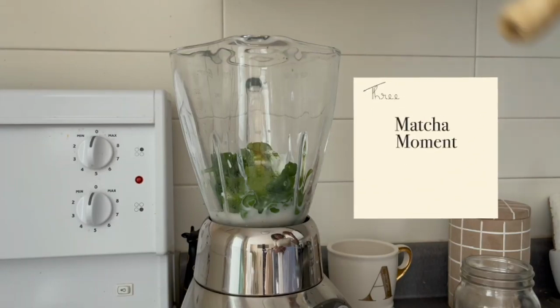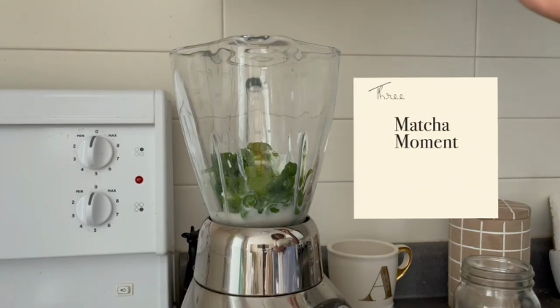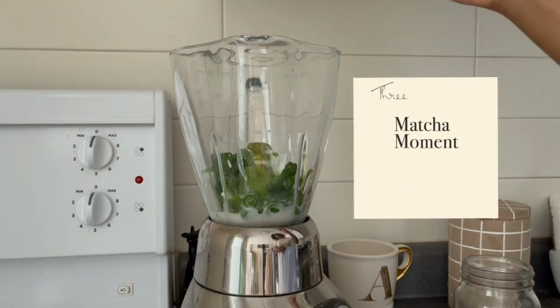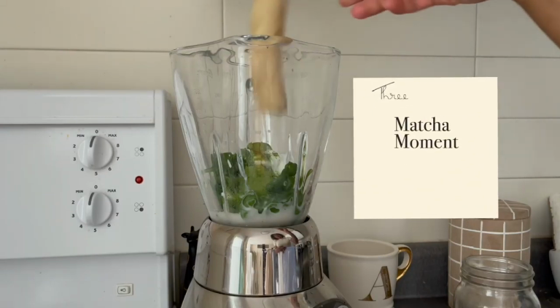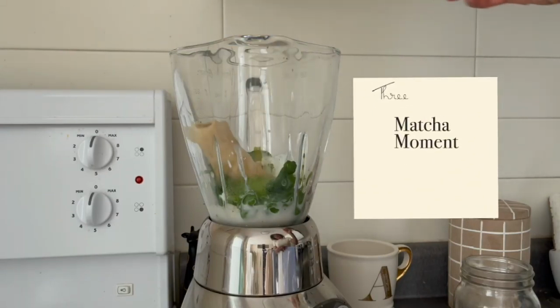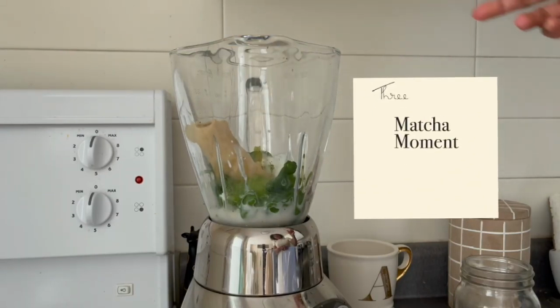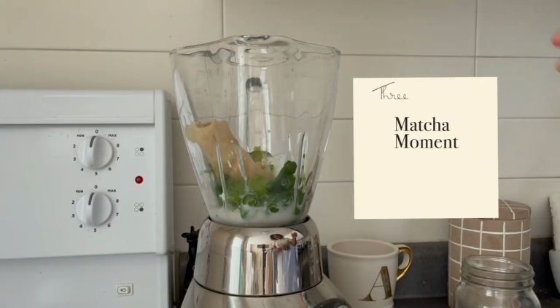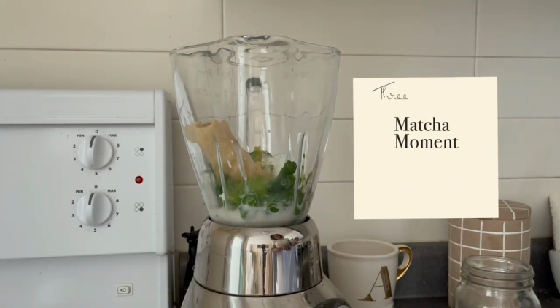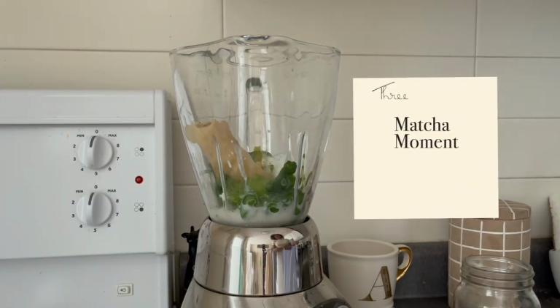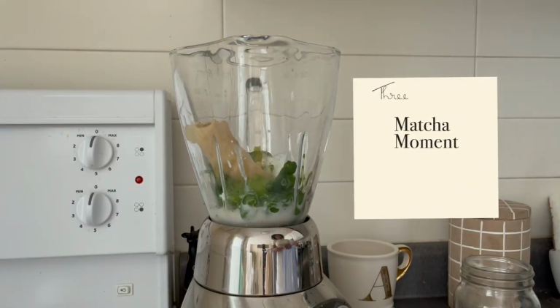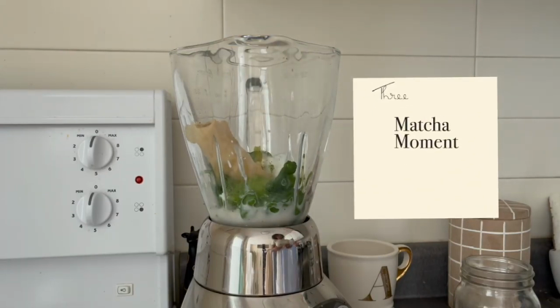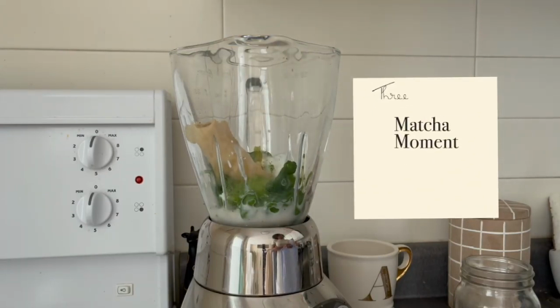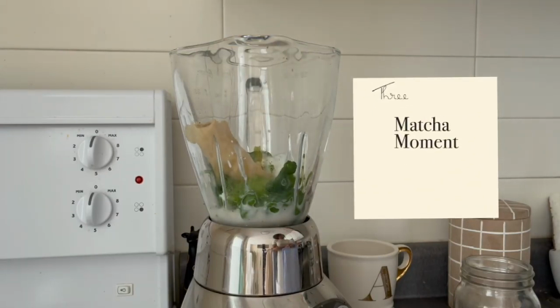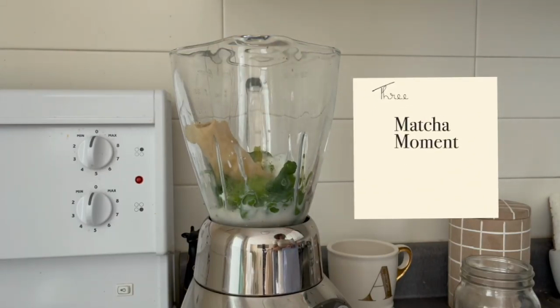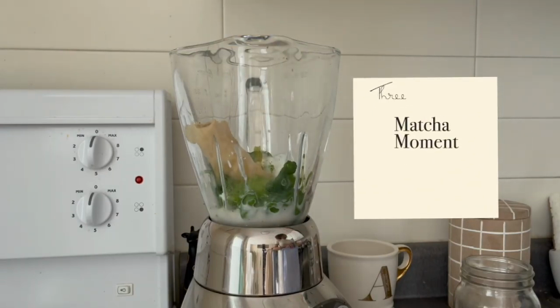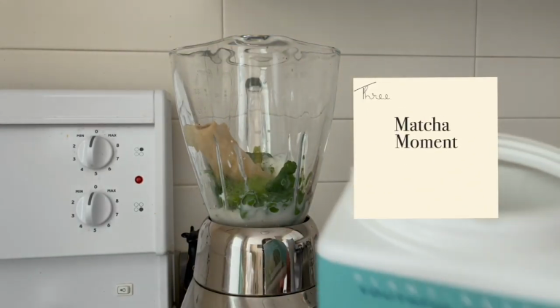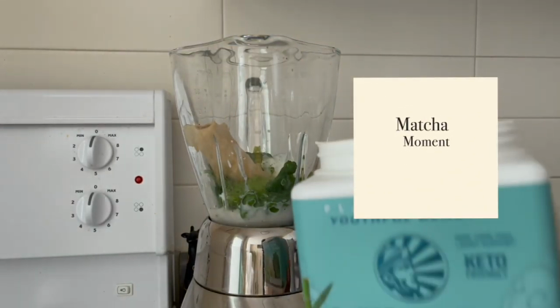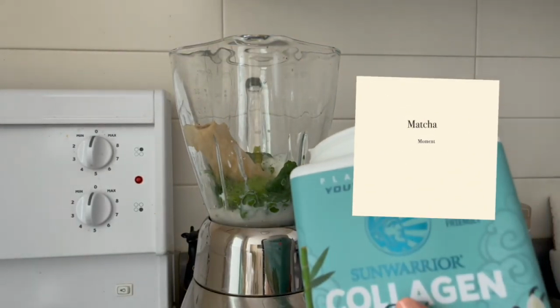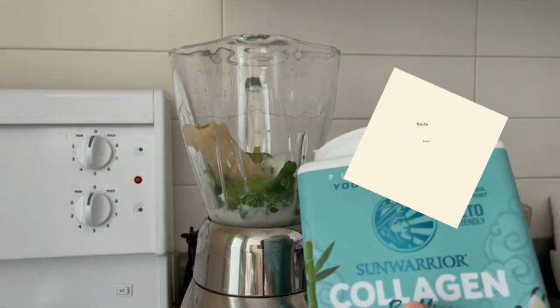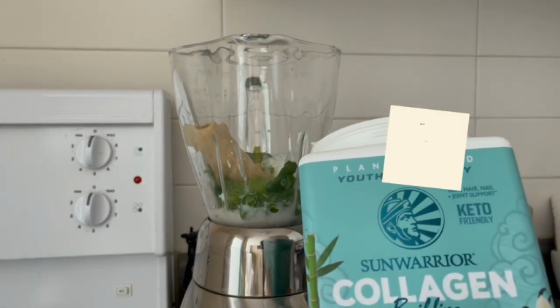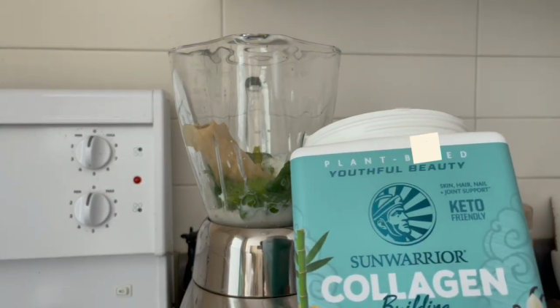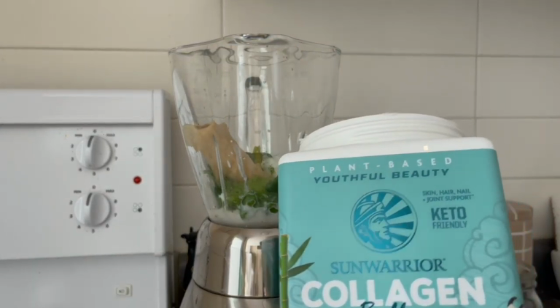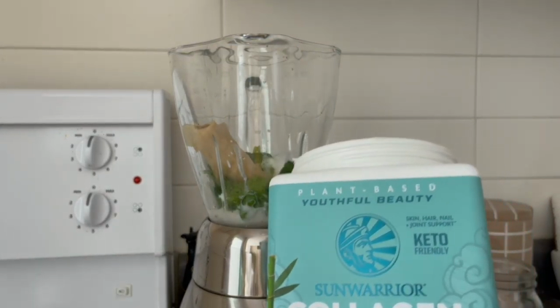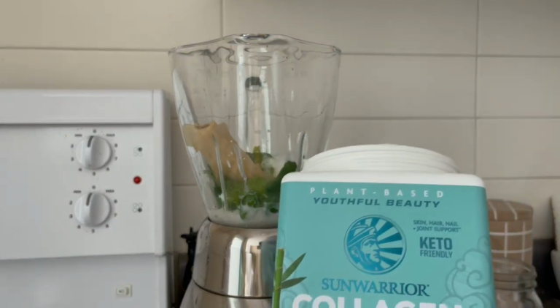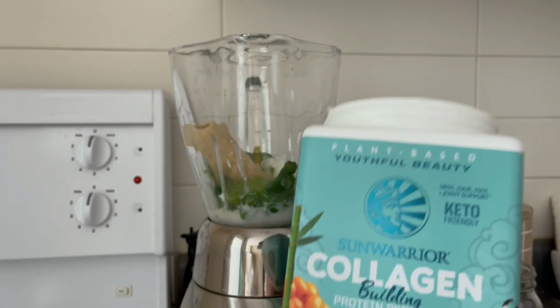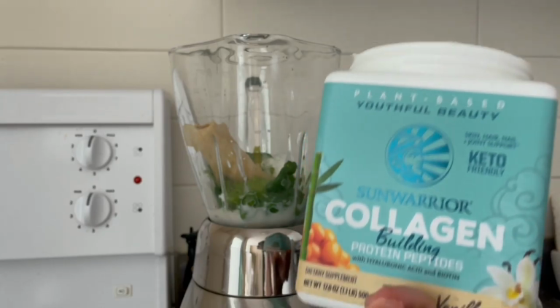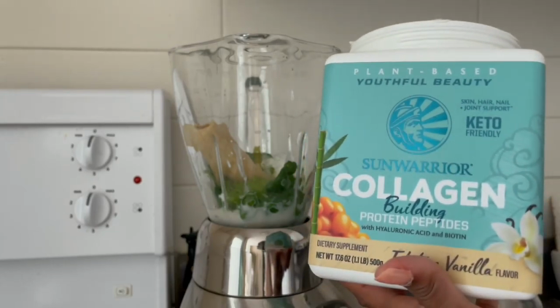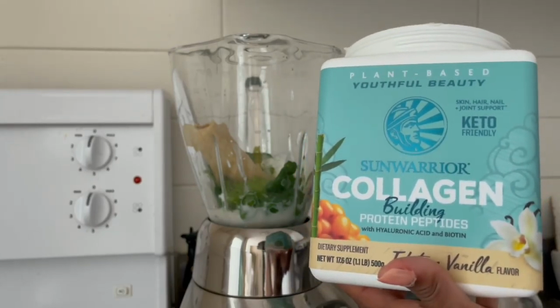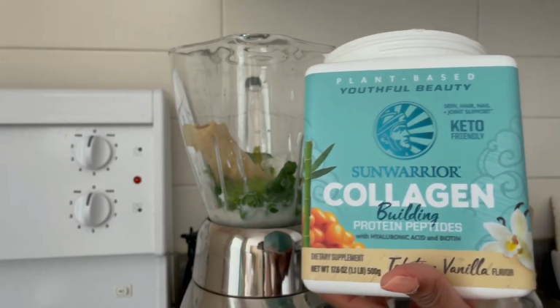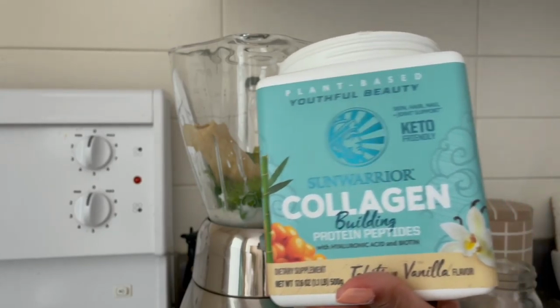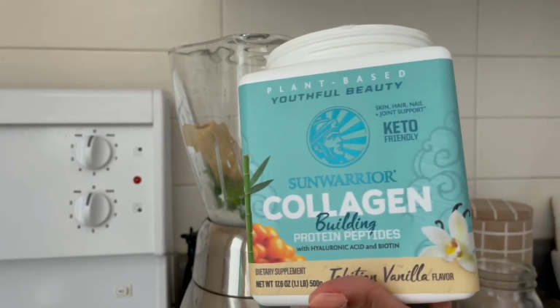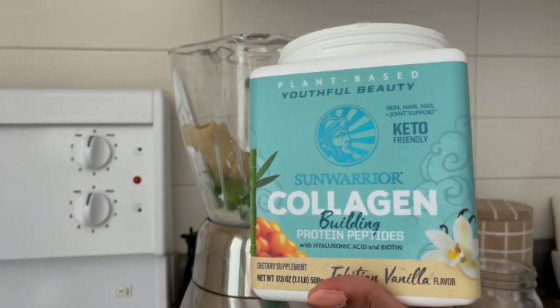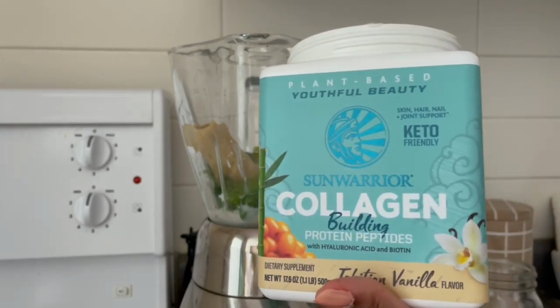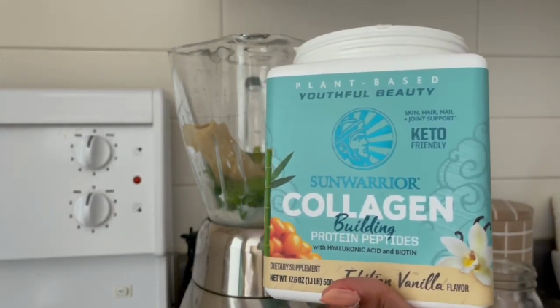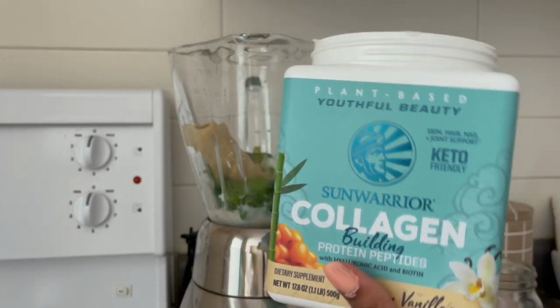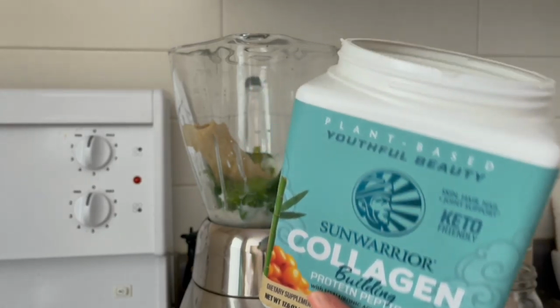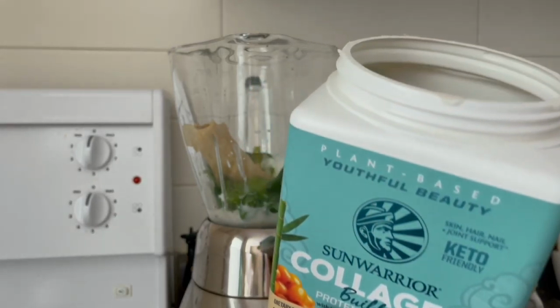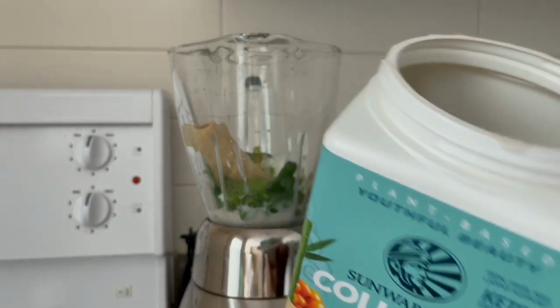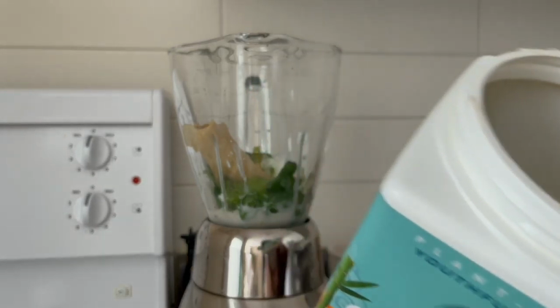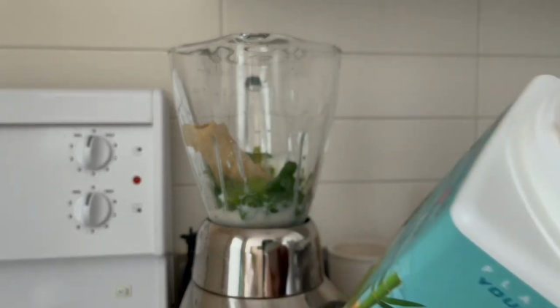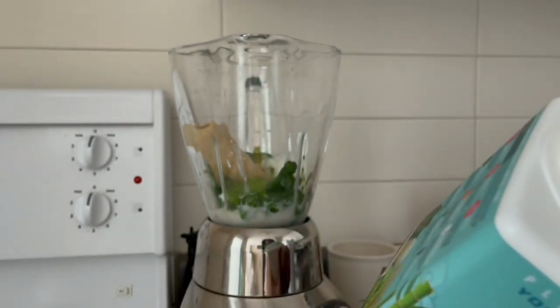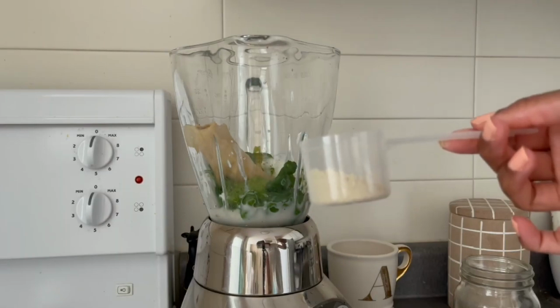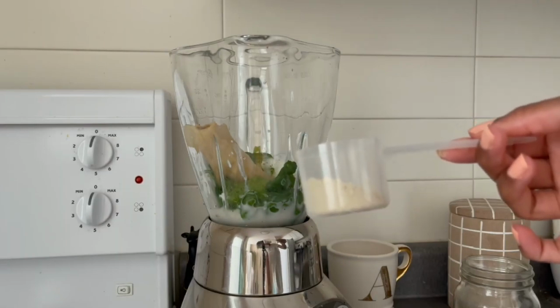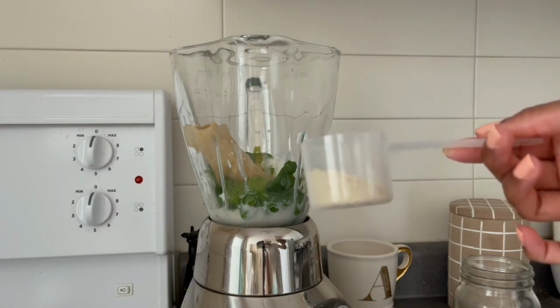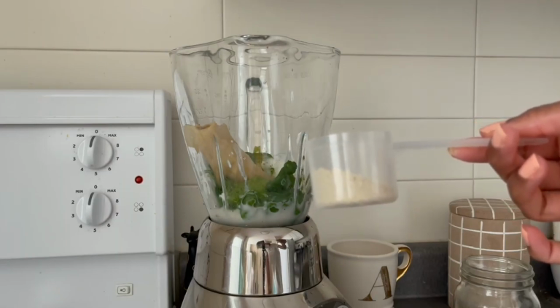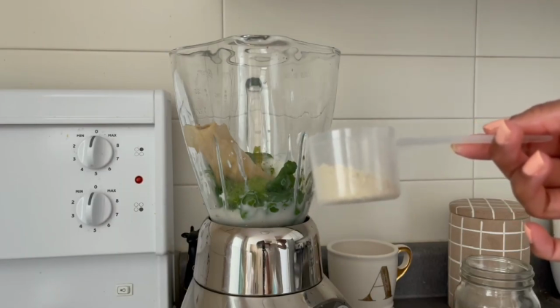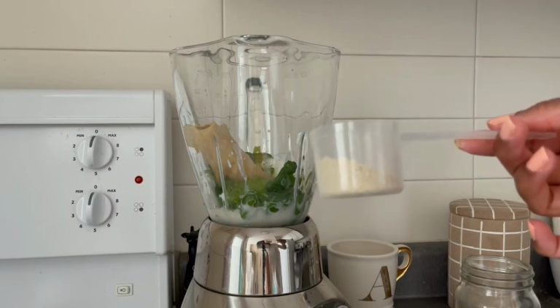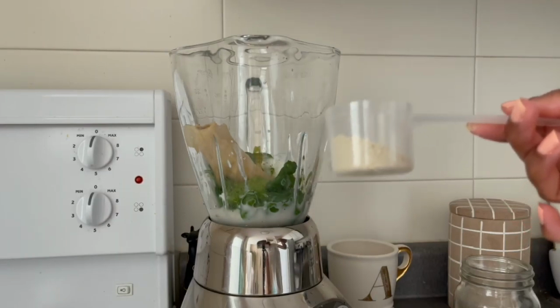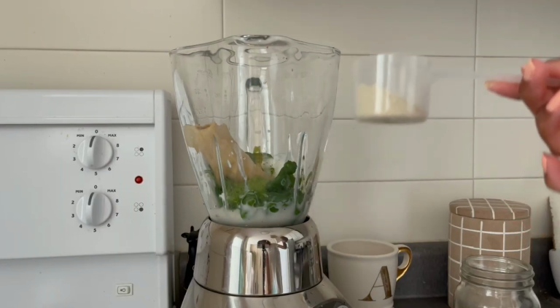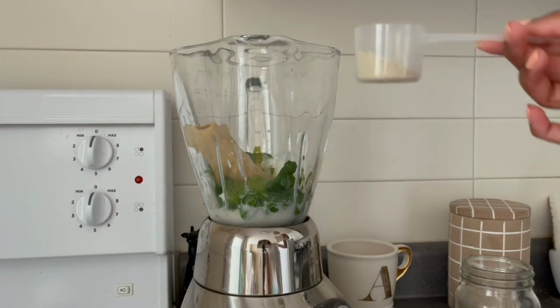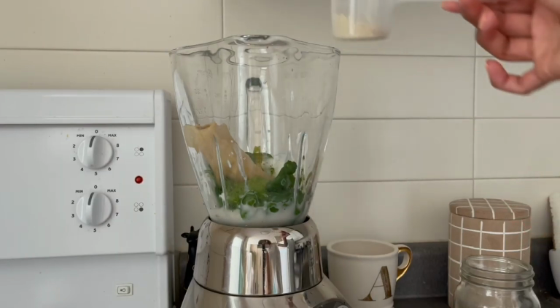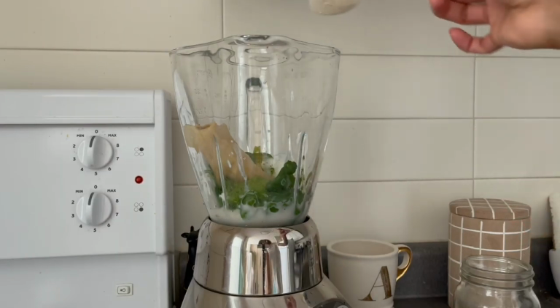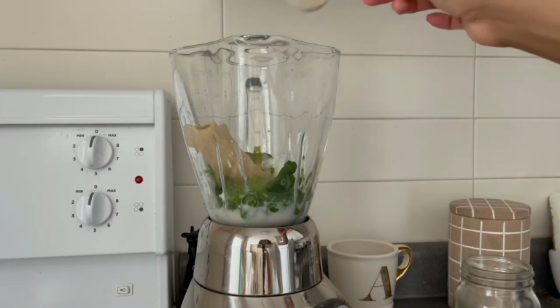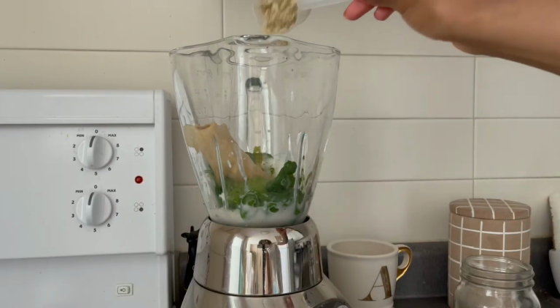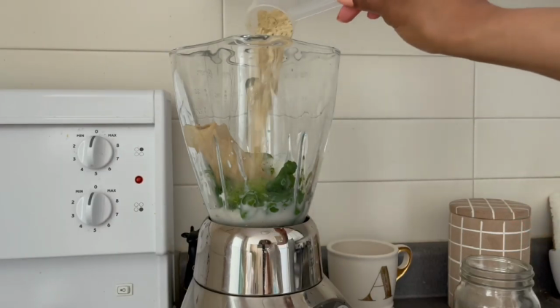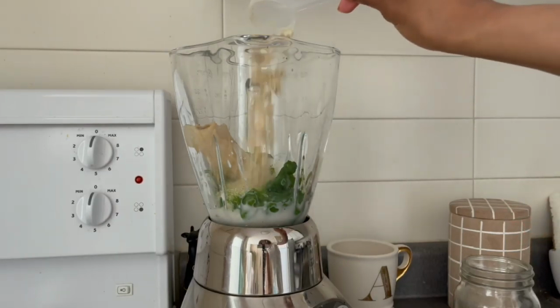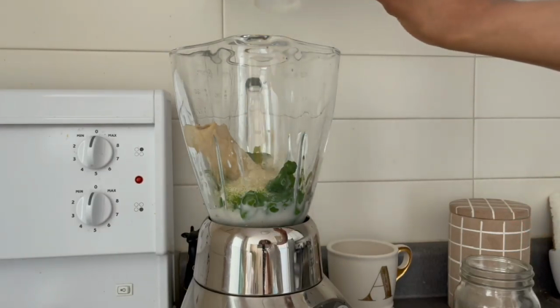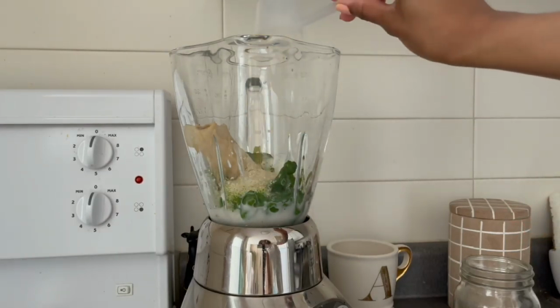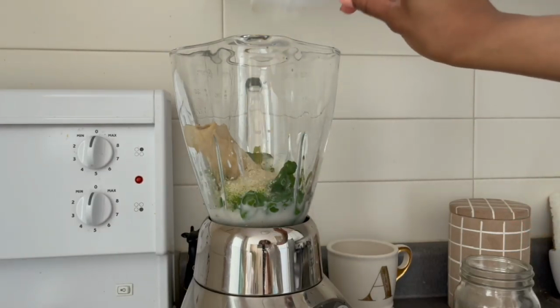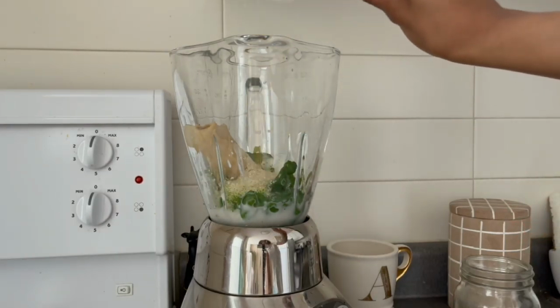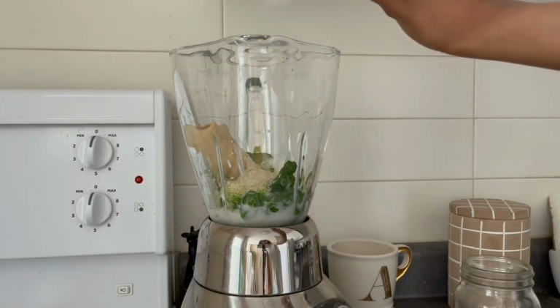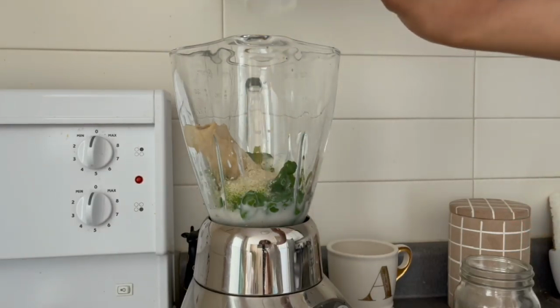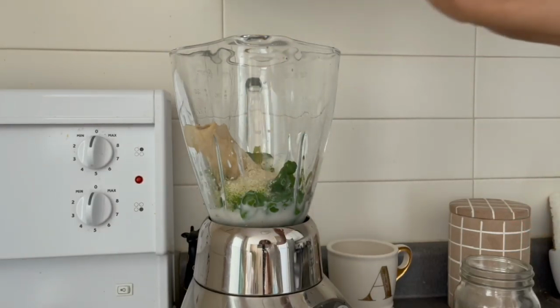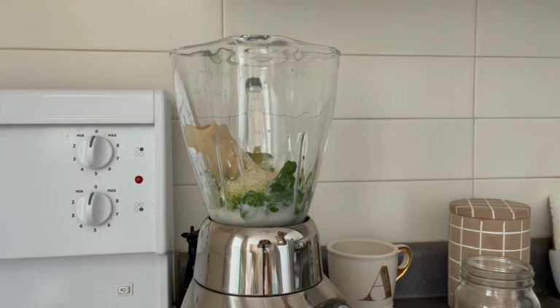One banana and some Sunny Warrior protein powder. This is how I stay looking young forever. A little bit of this is what gives me my vampire status.